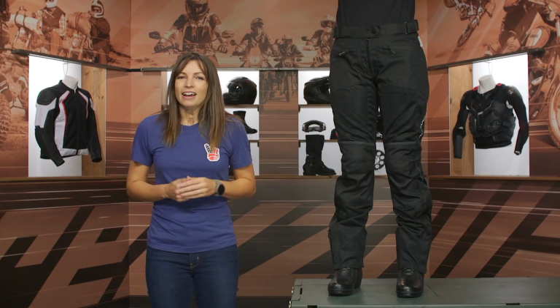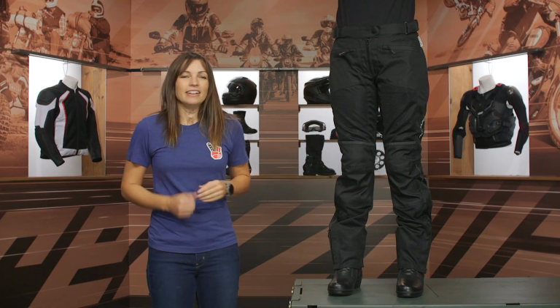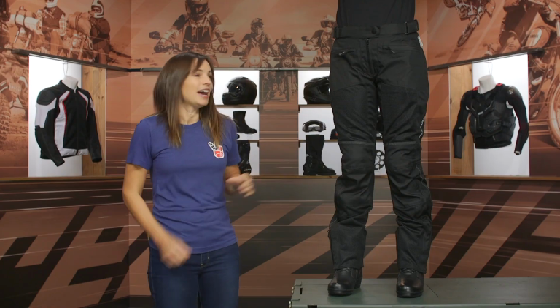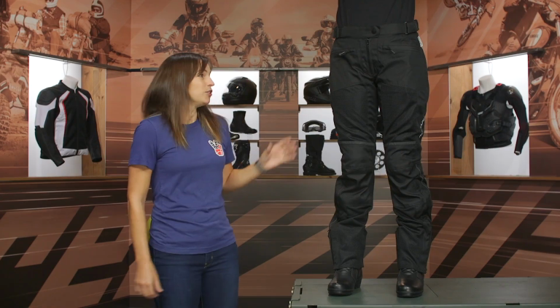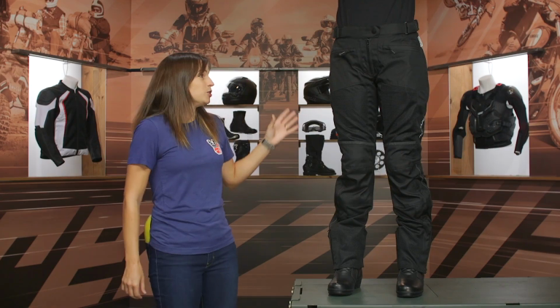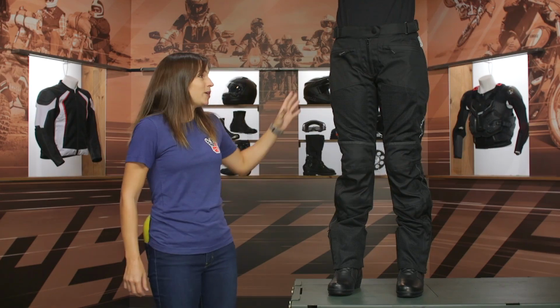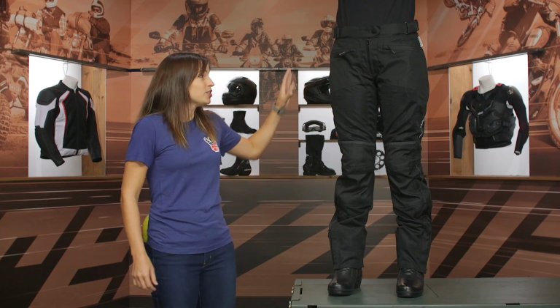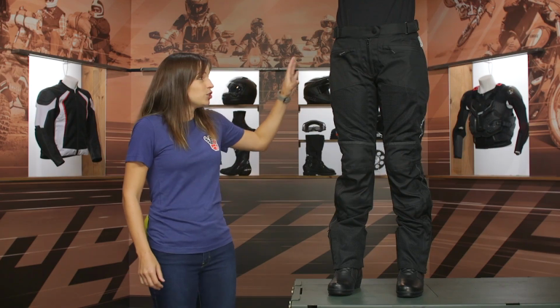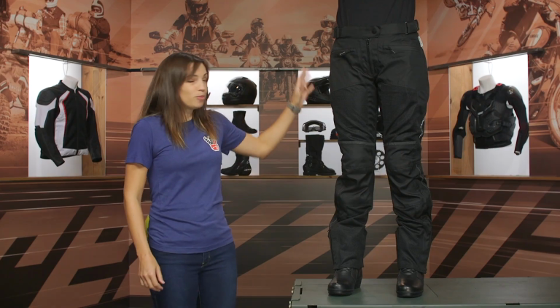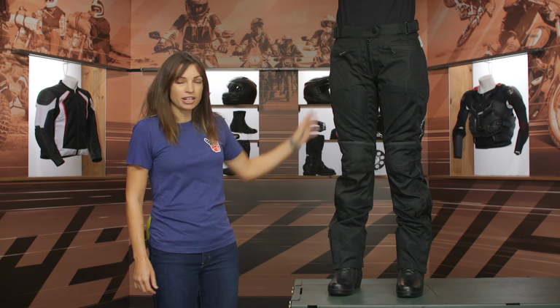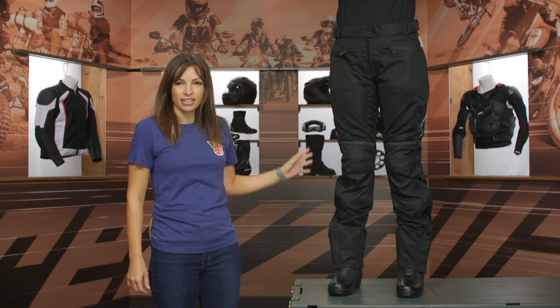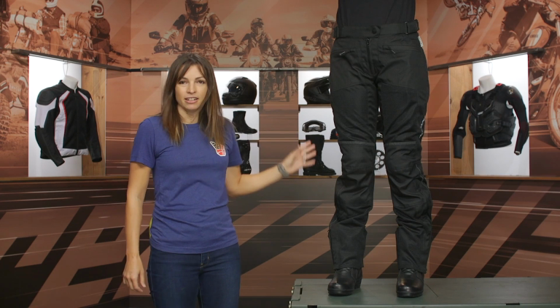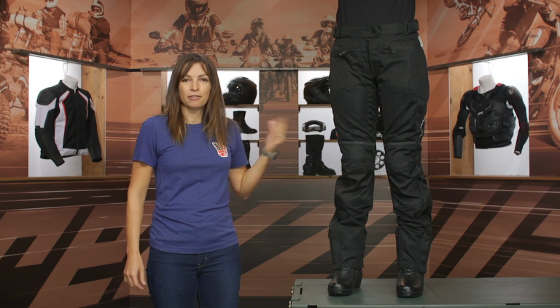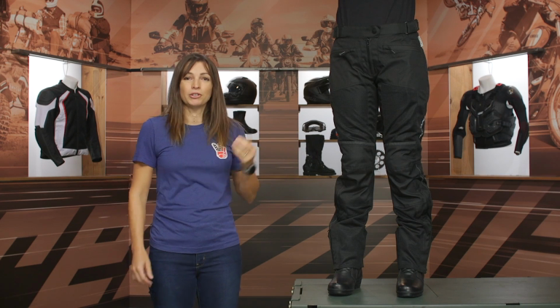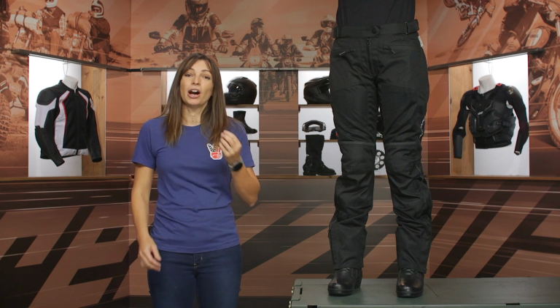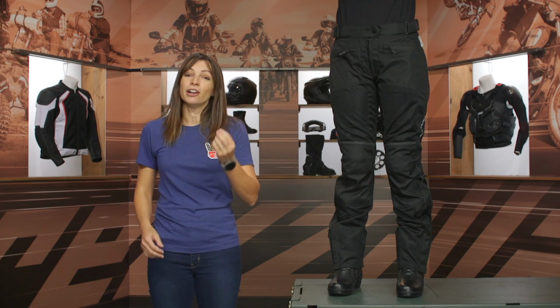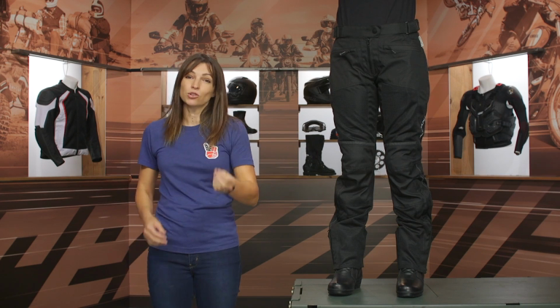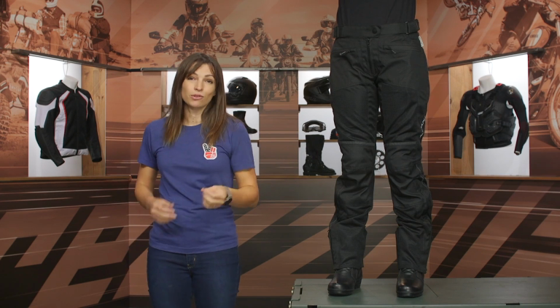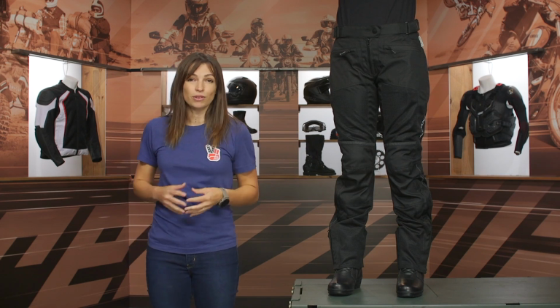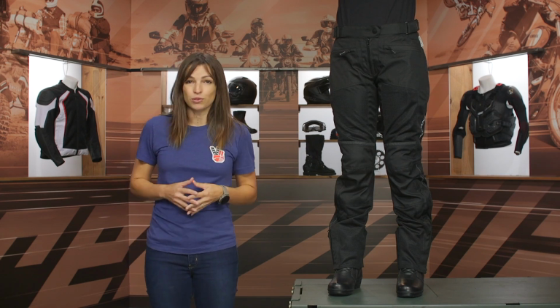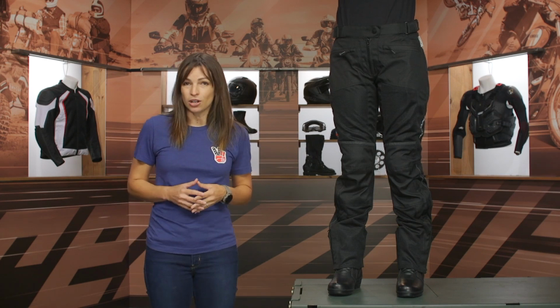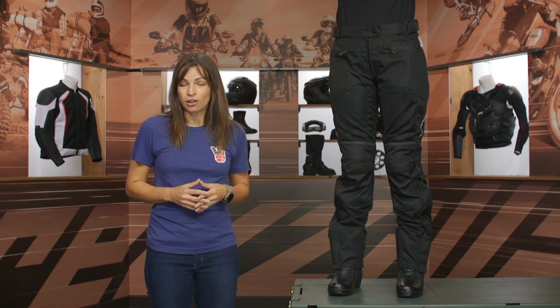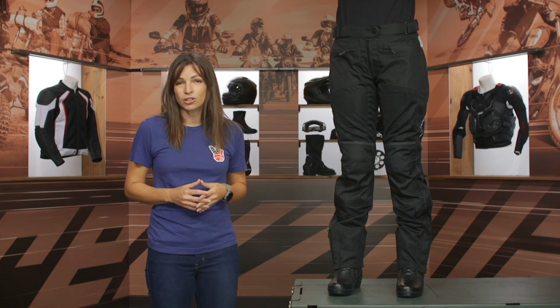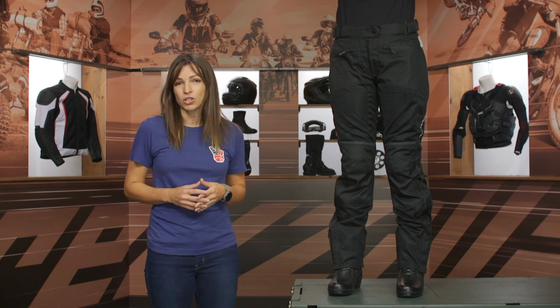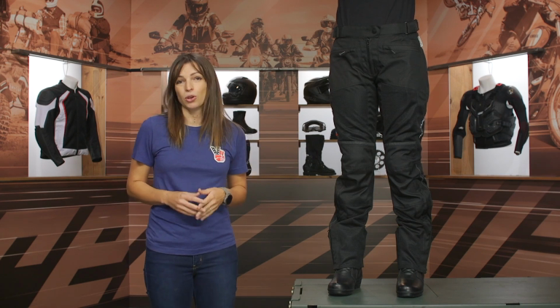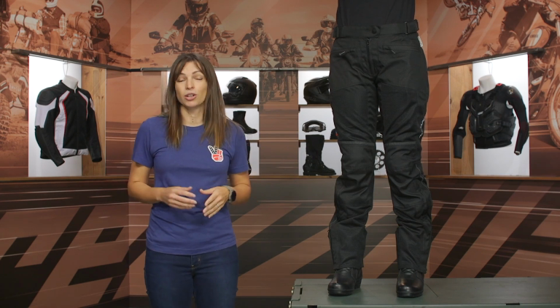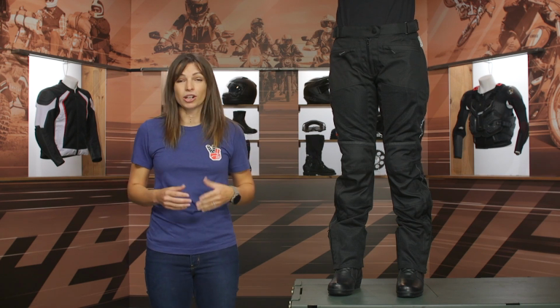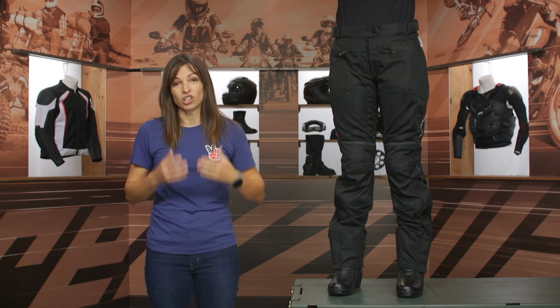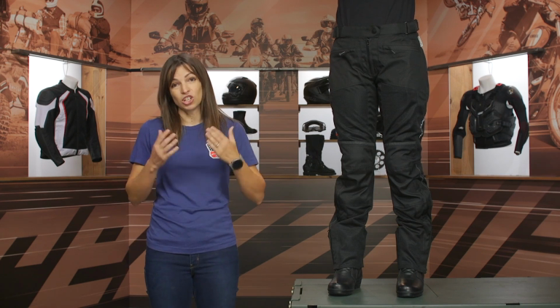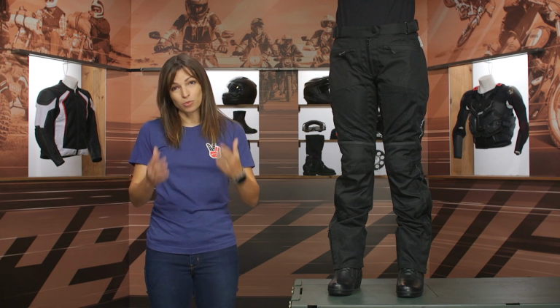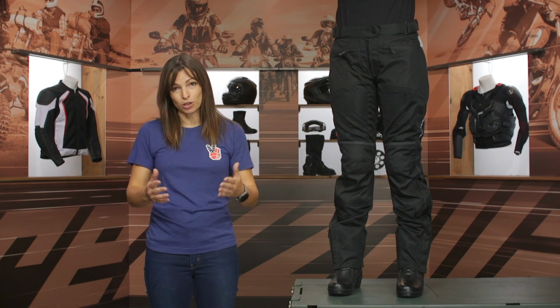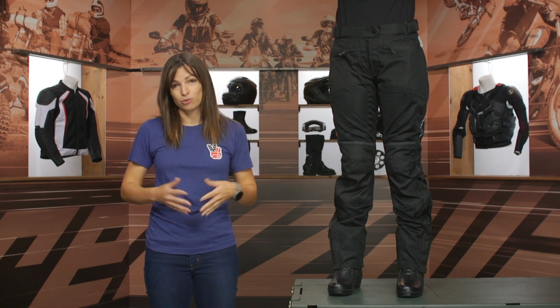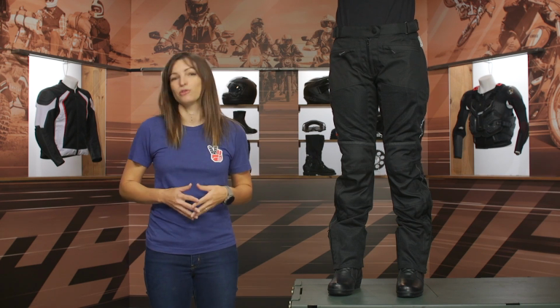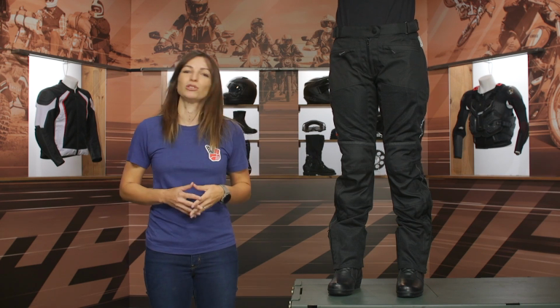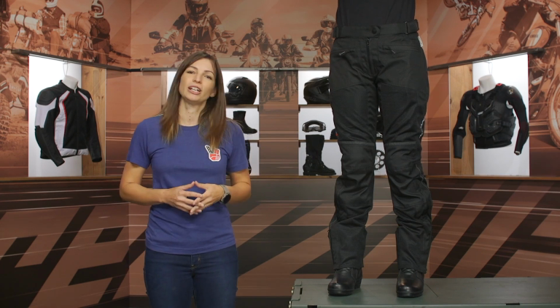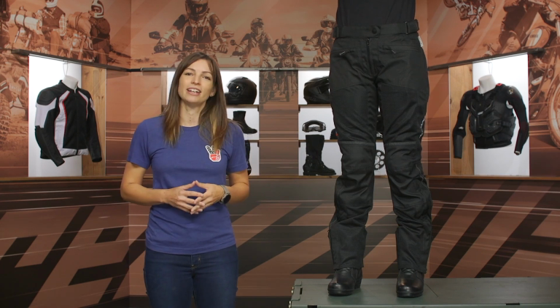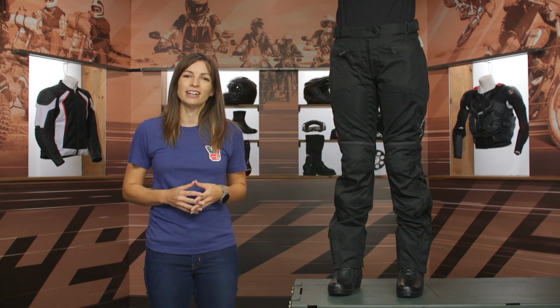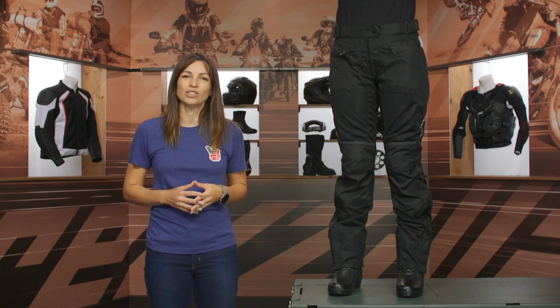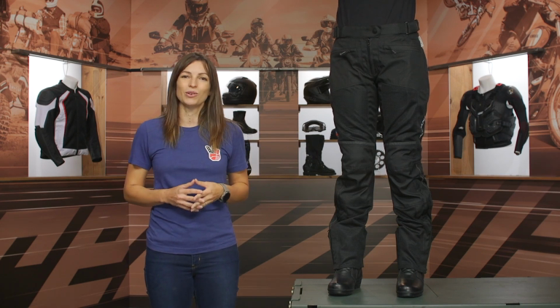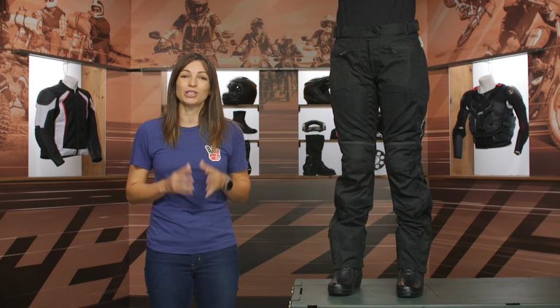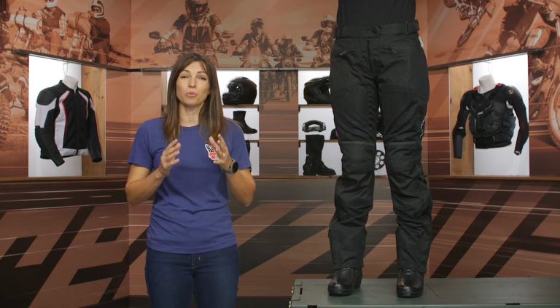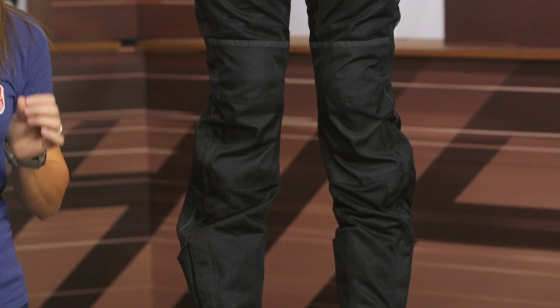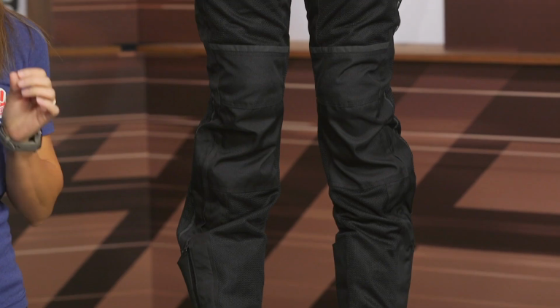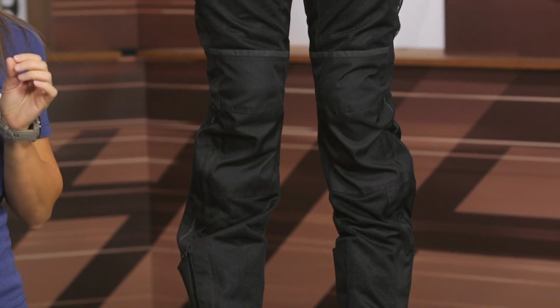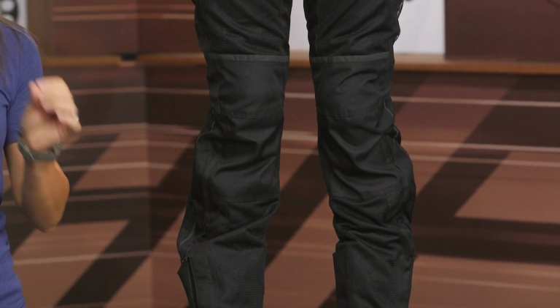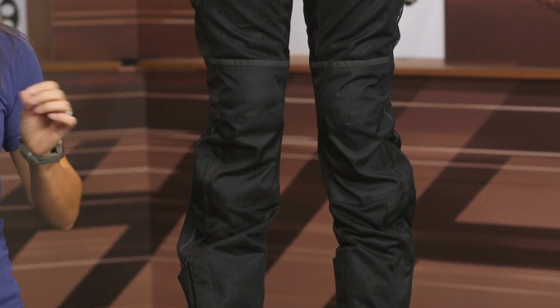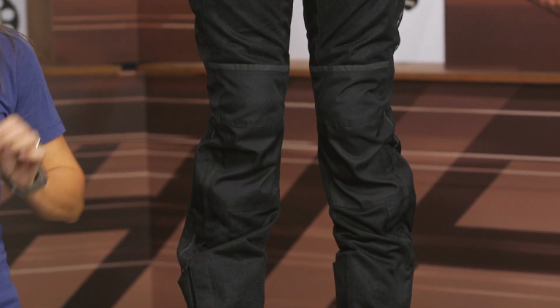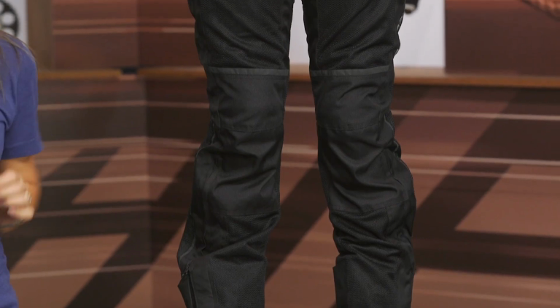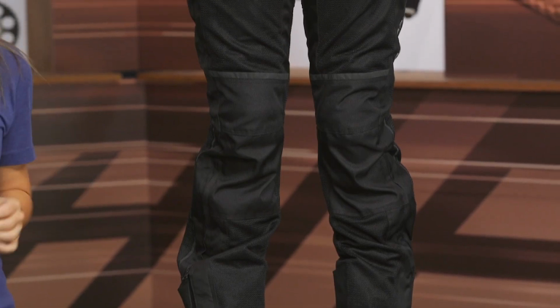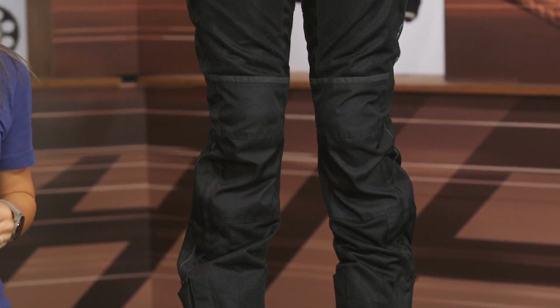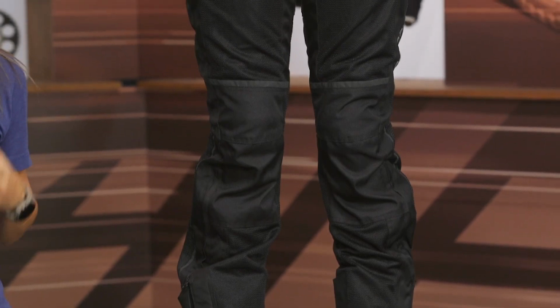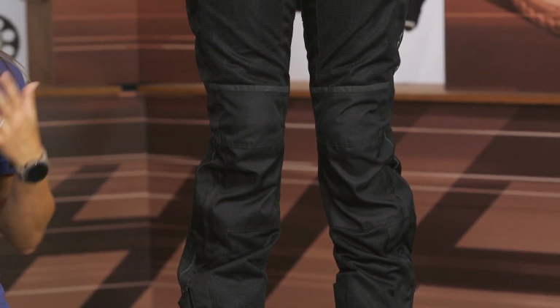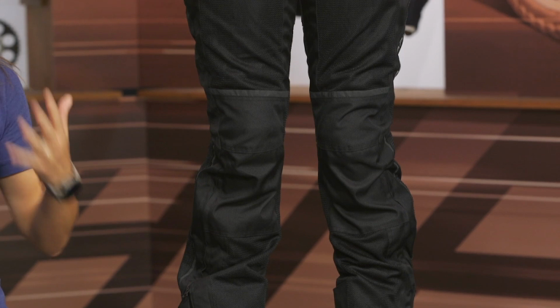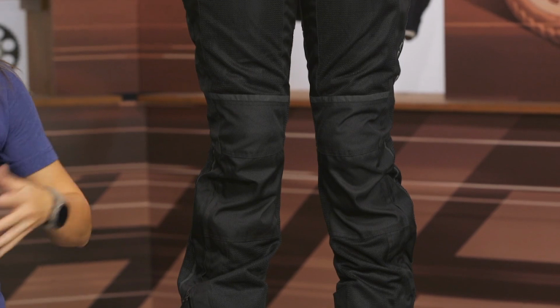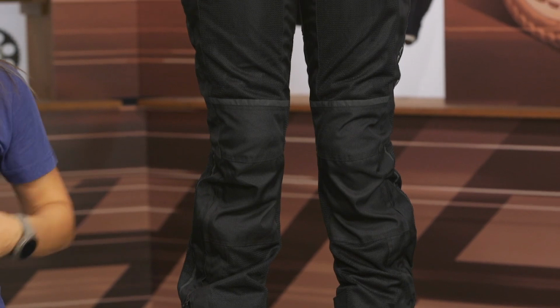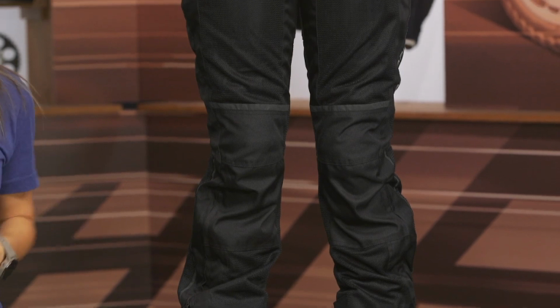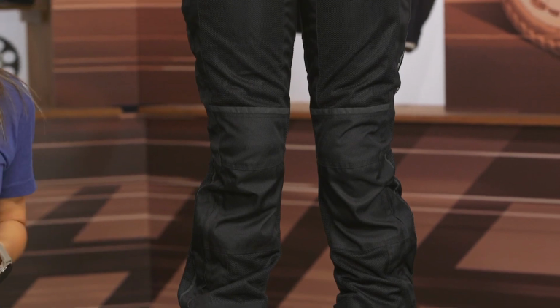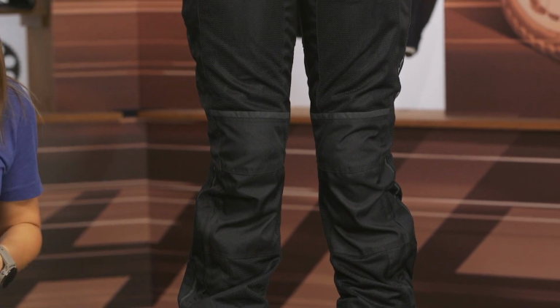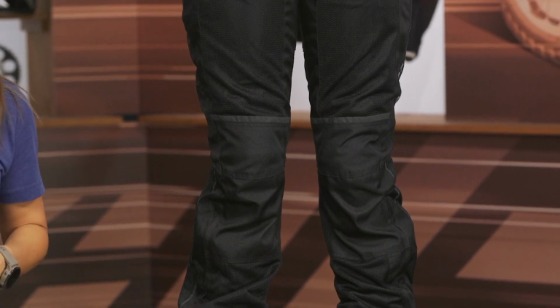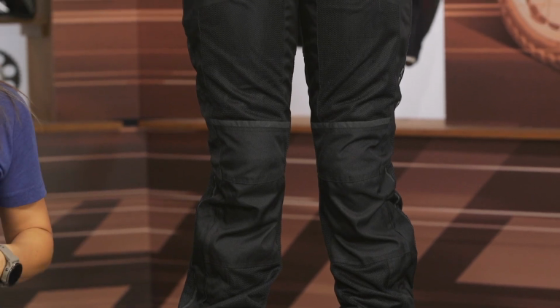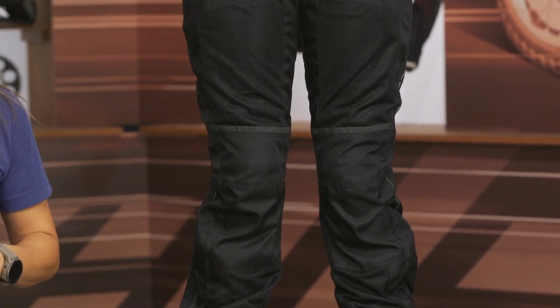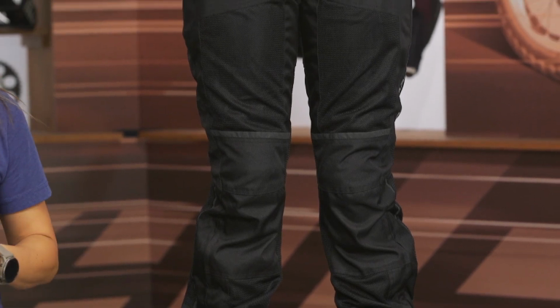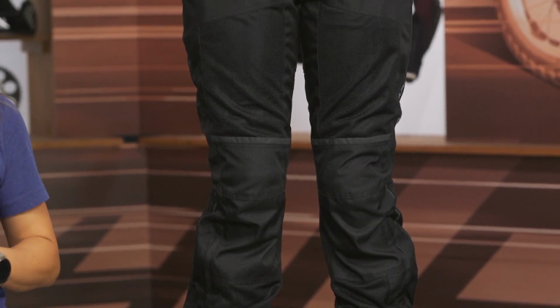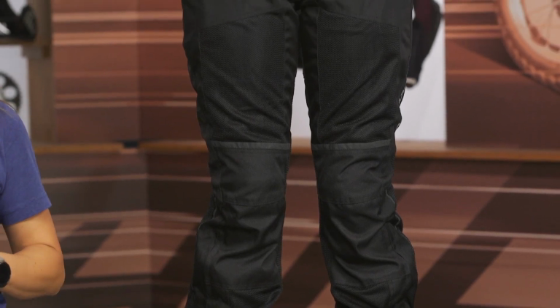These pants price in at around $150. They're going to ship to you for free, and as always, our price match policy is in place to guarantee you the lowest price available.